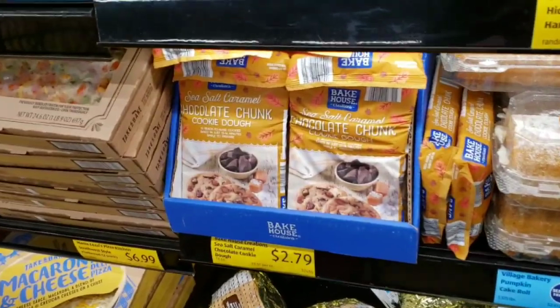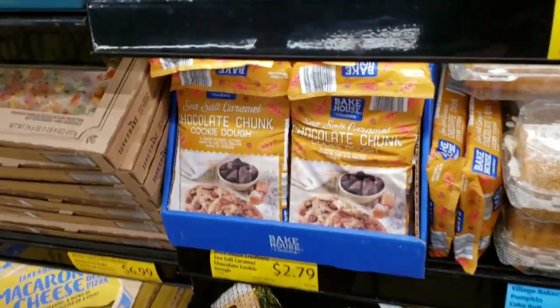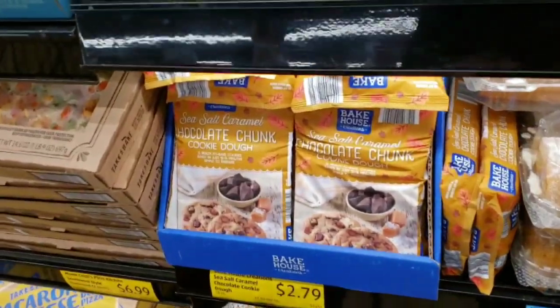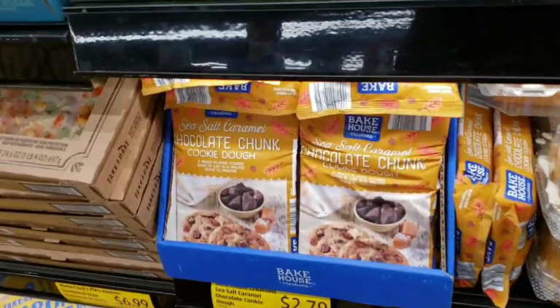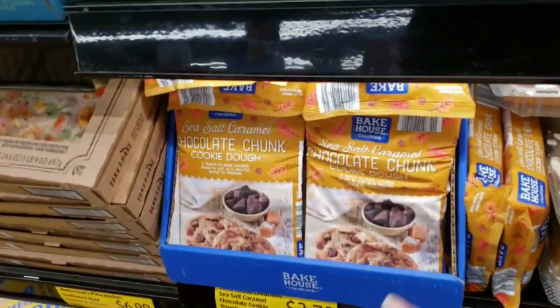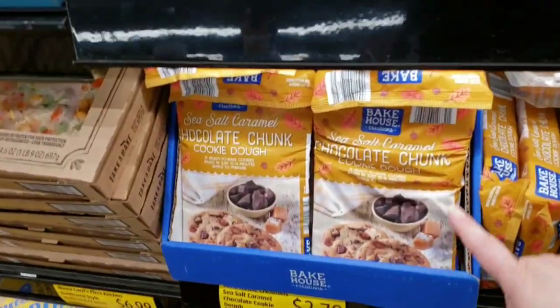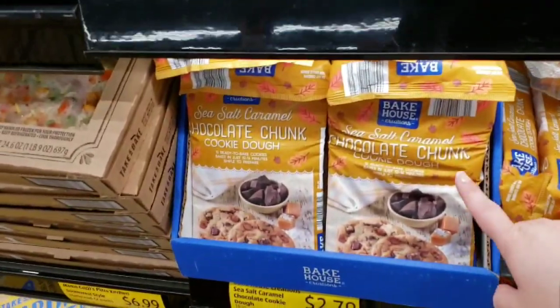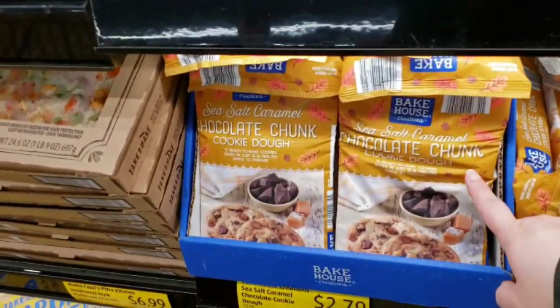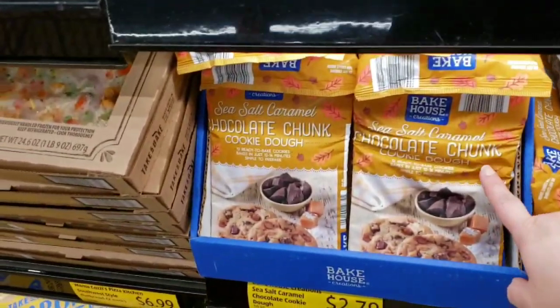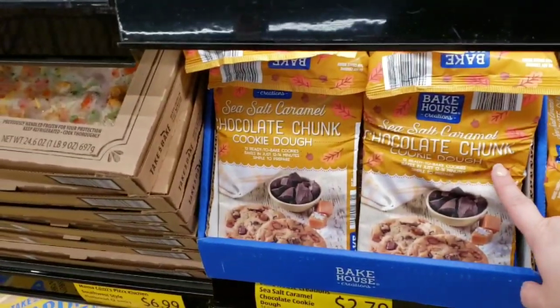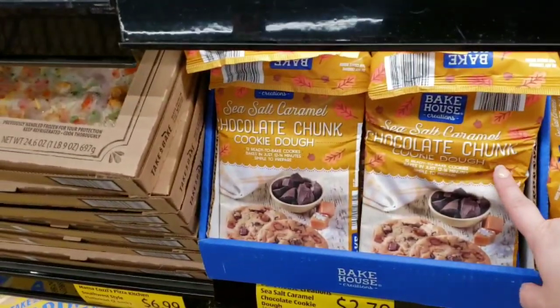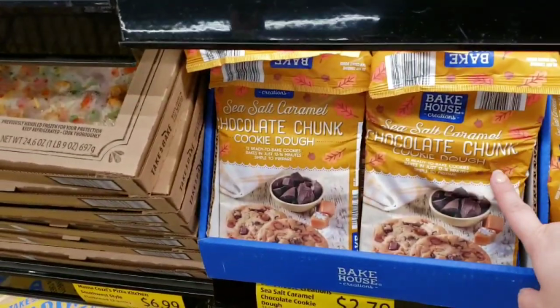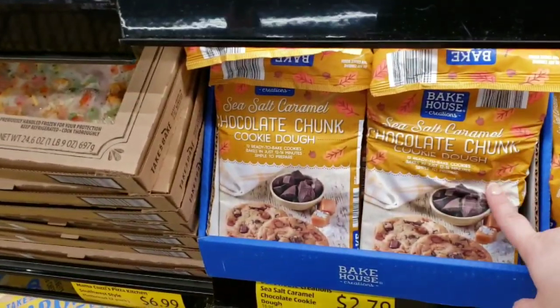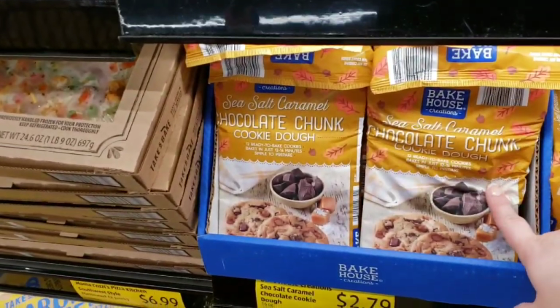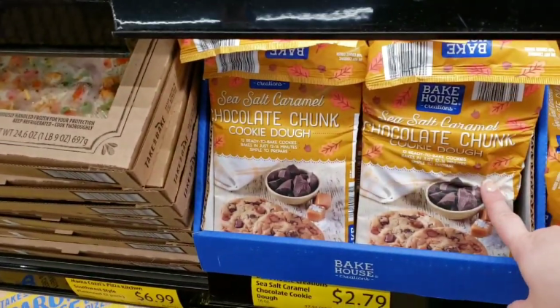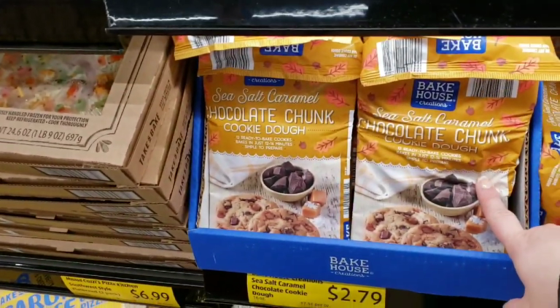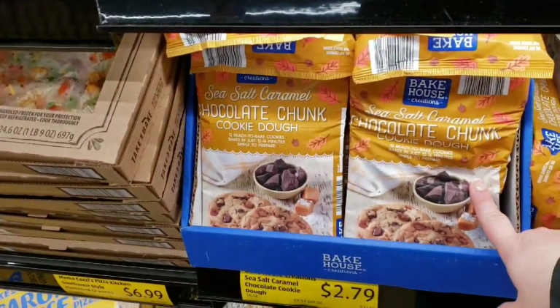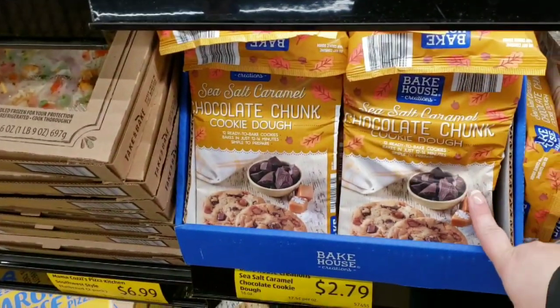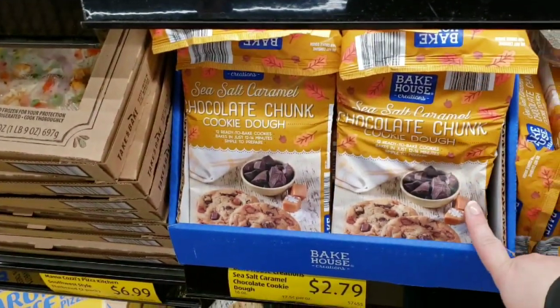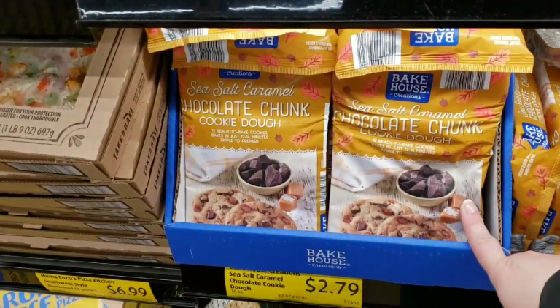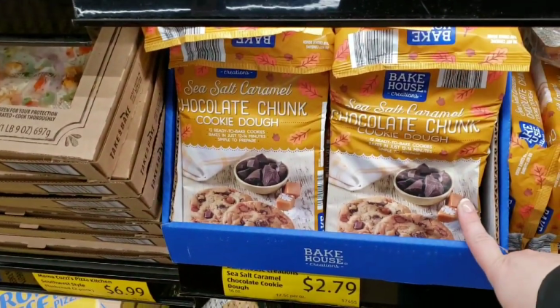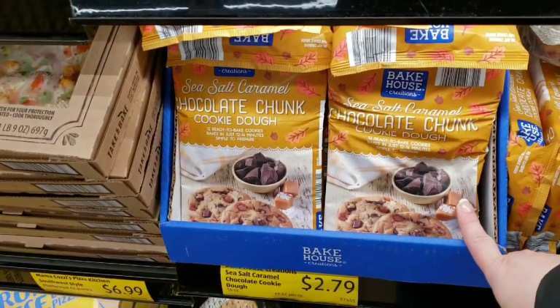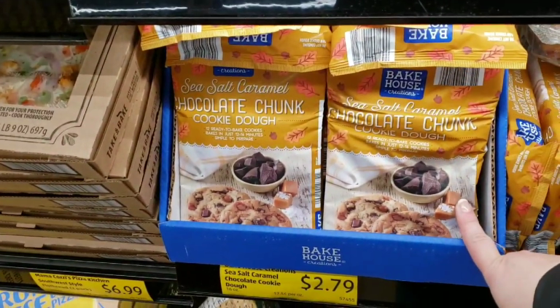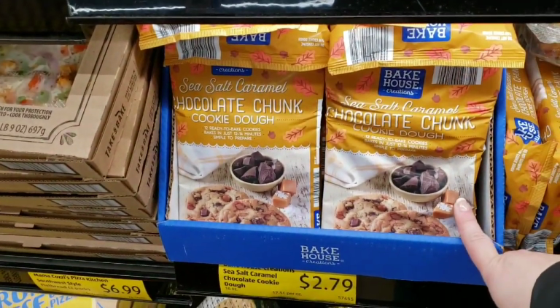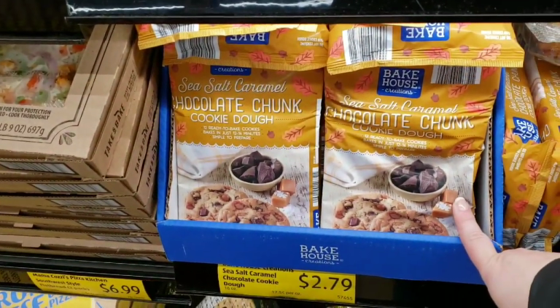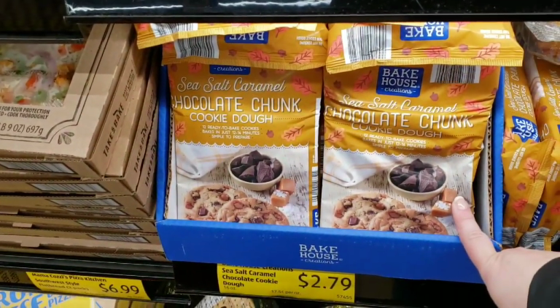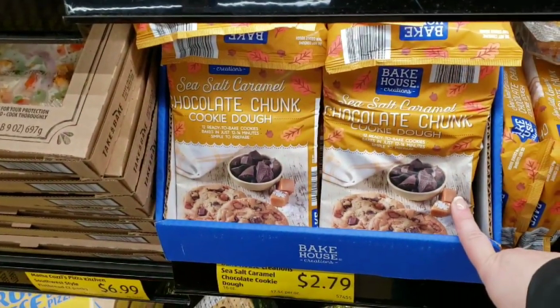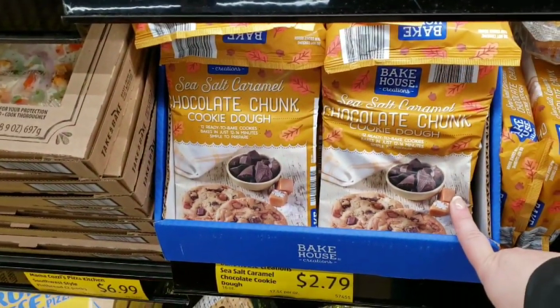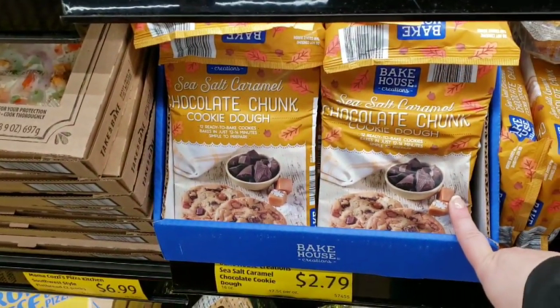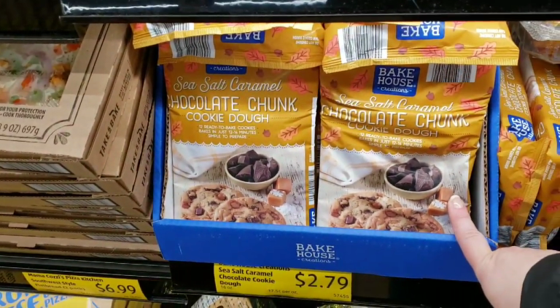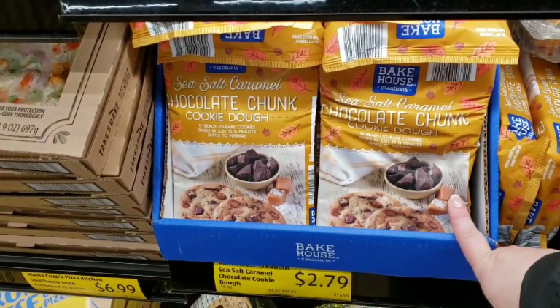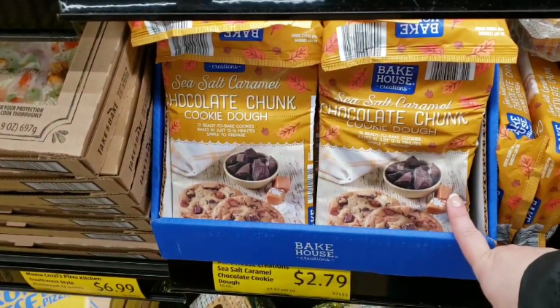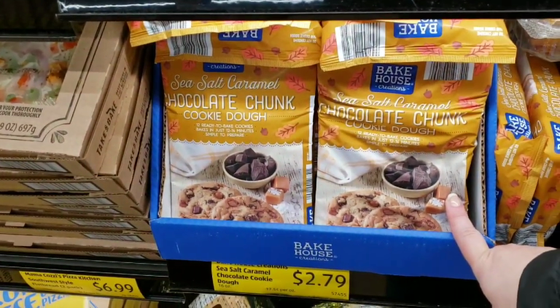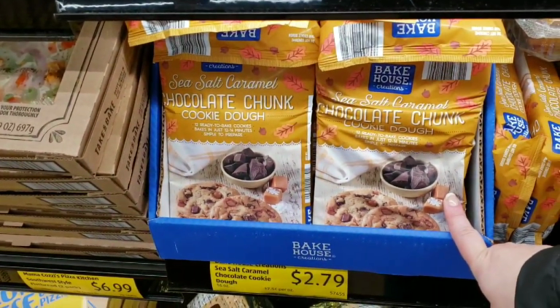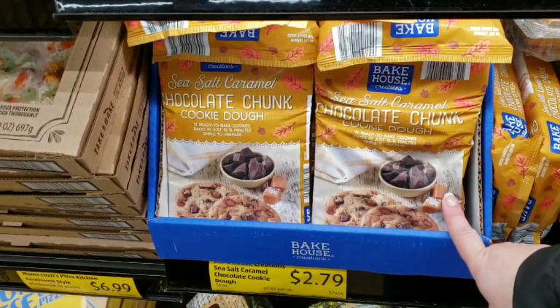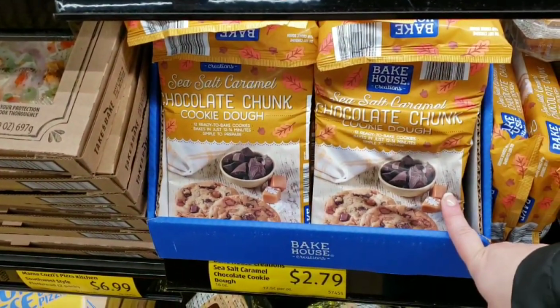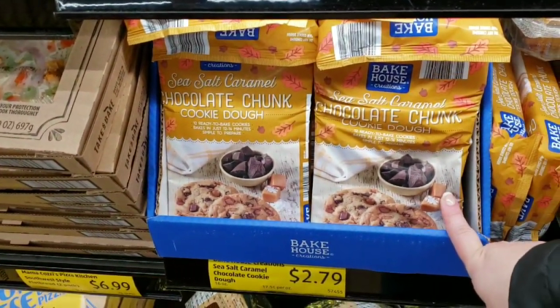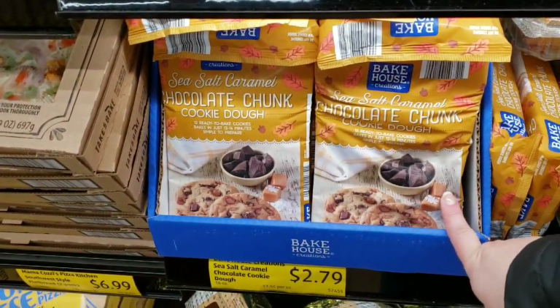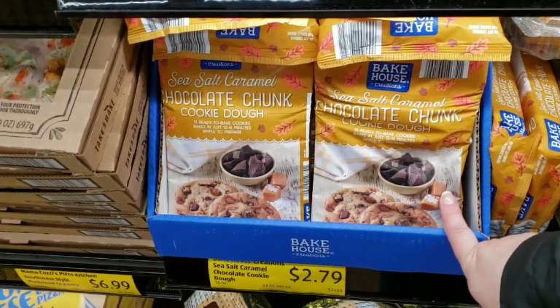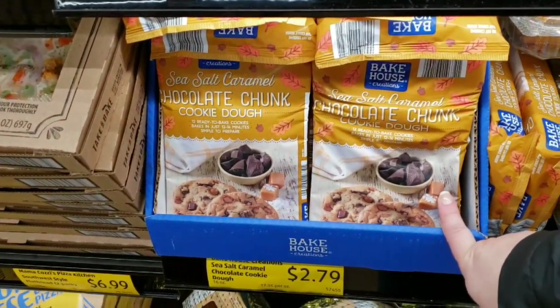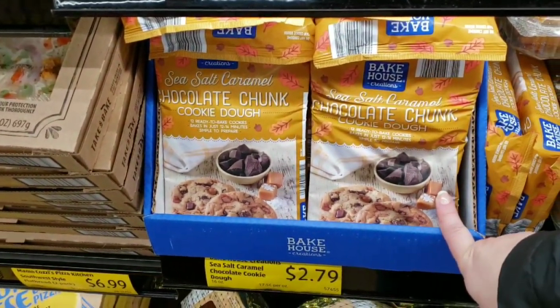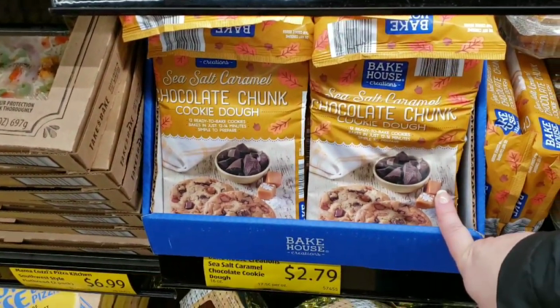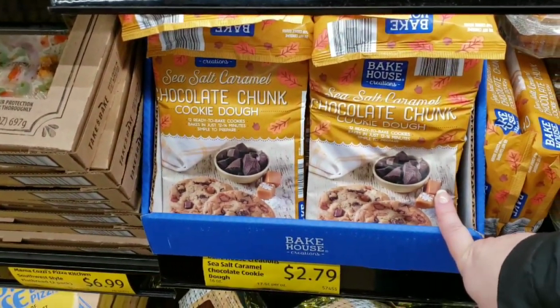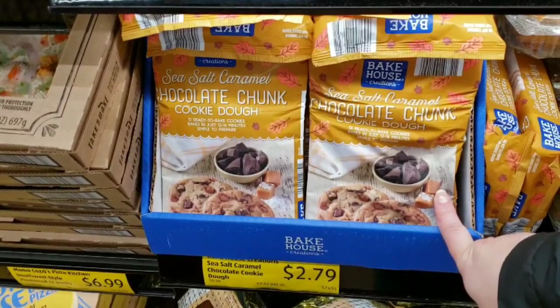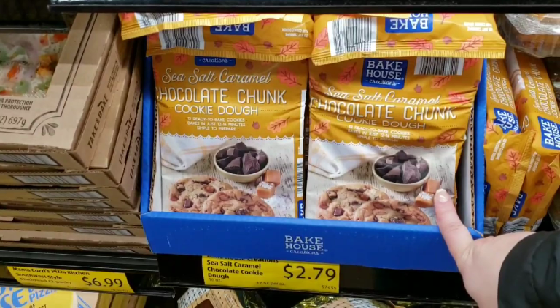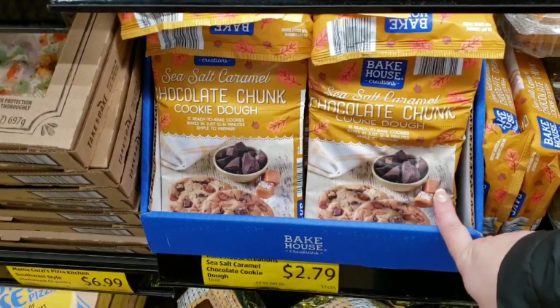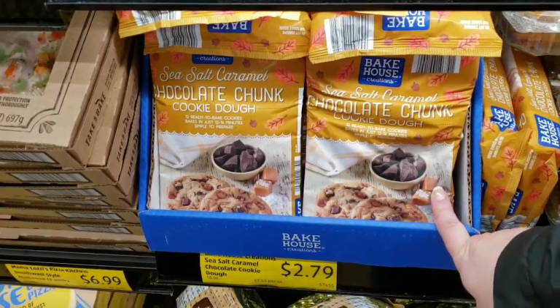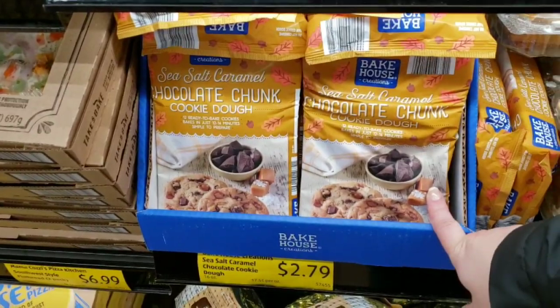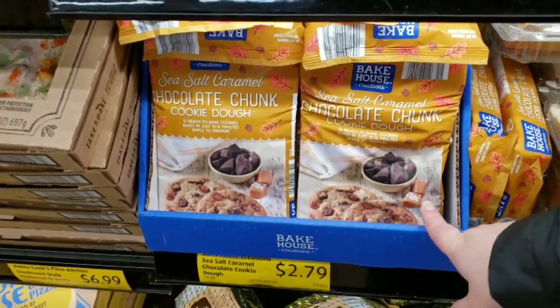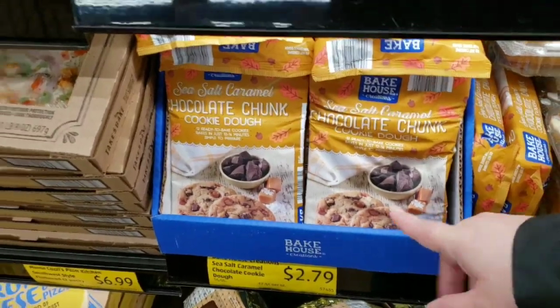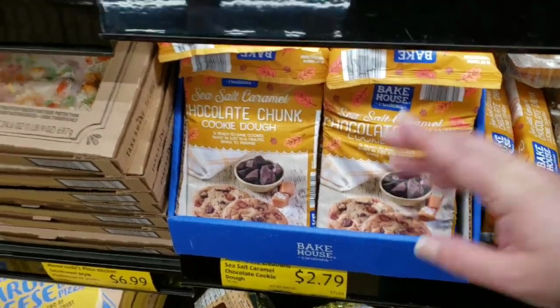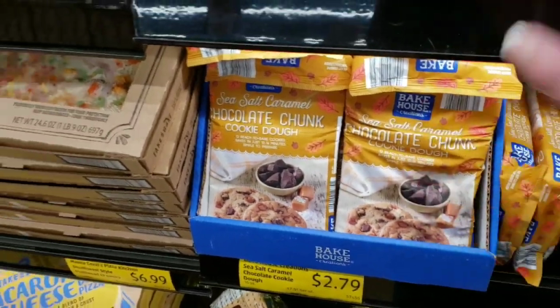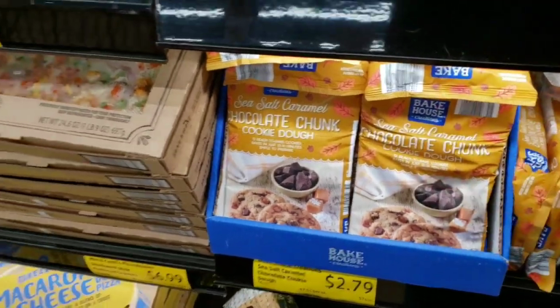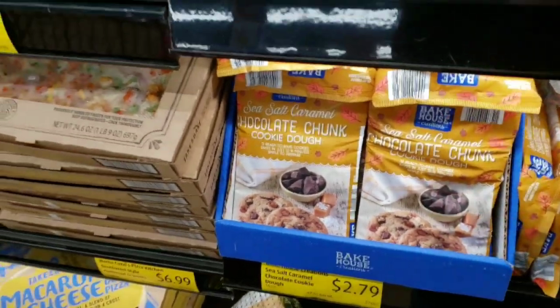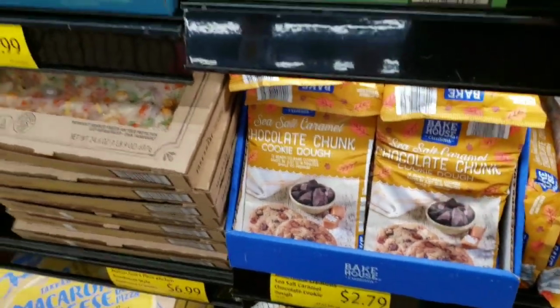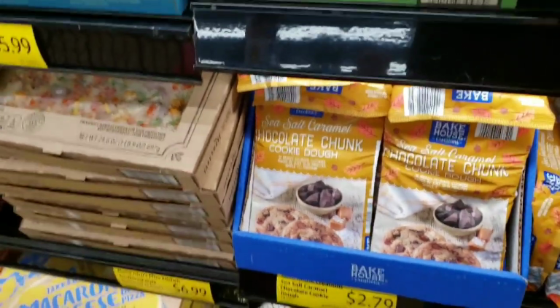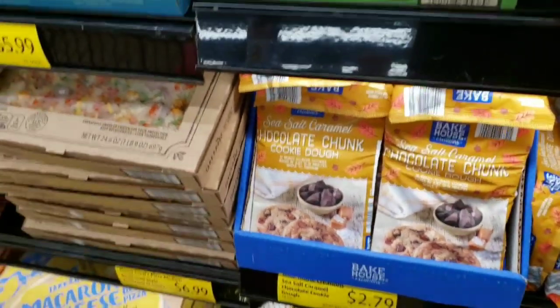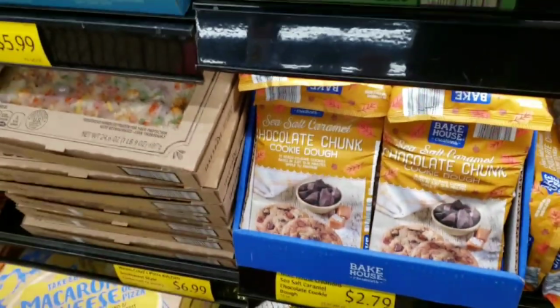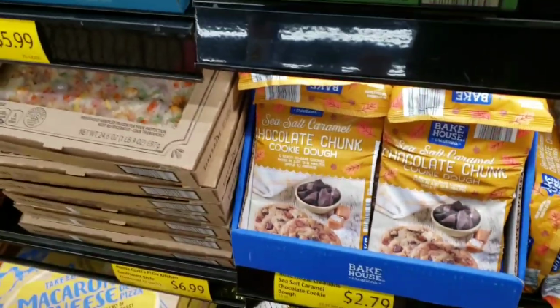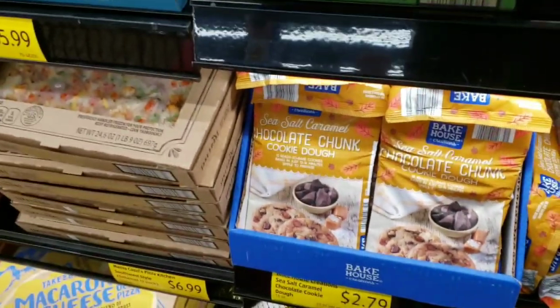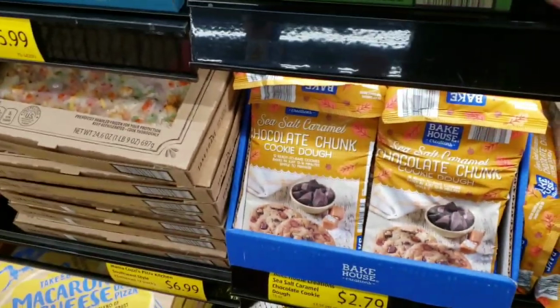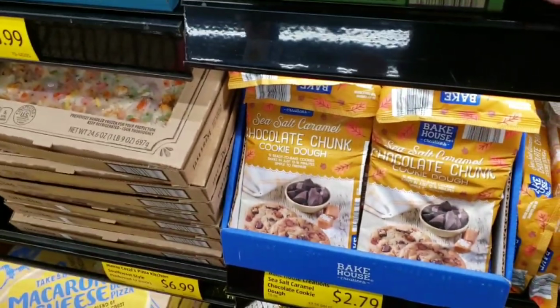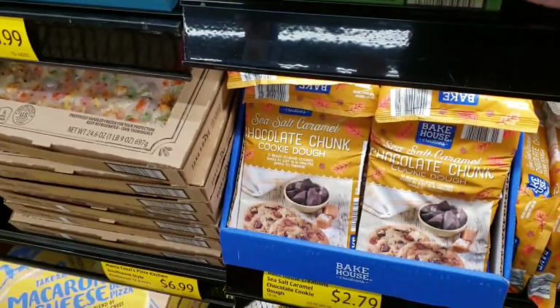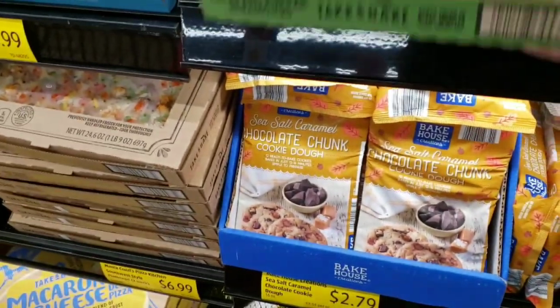Sea salt chocolate chunk cookie dough is $2.79. You can make your little turkey breast and then watch me go live on Thanksgiving!